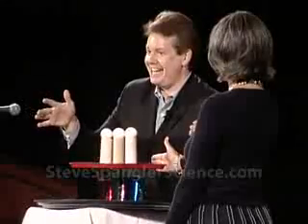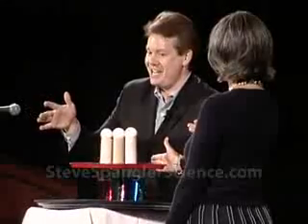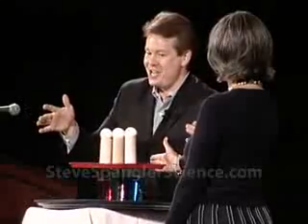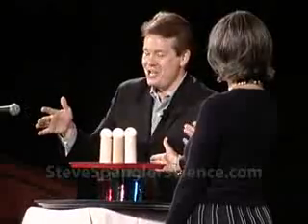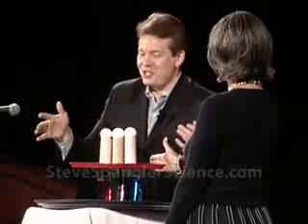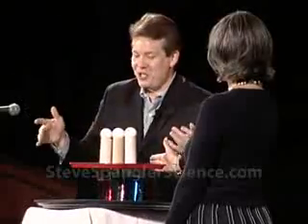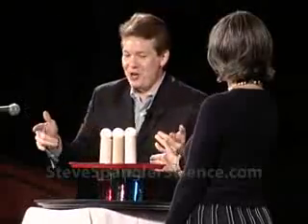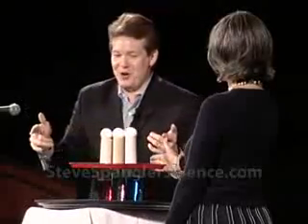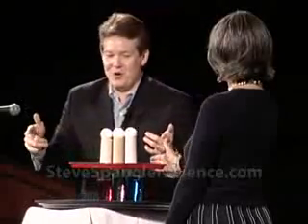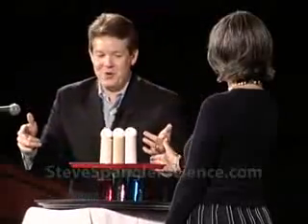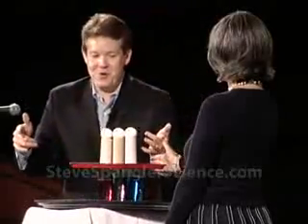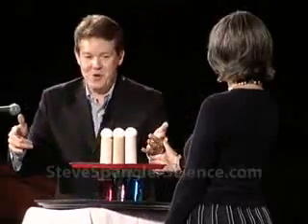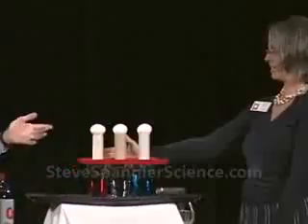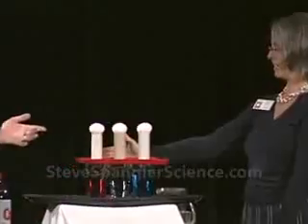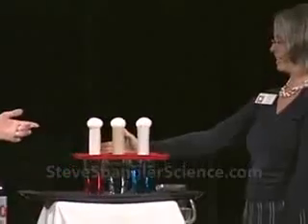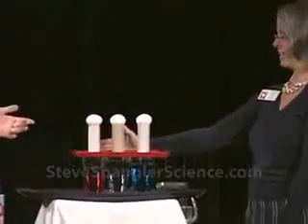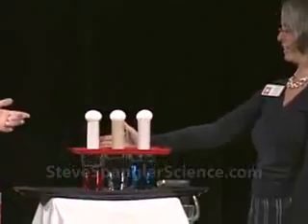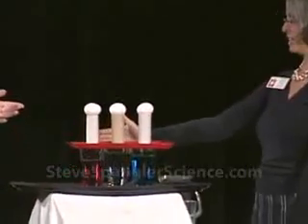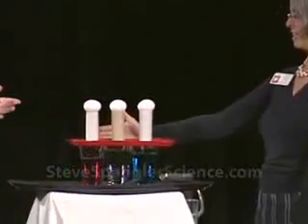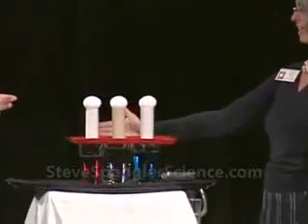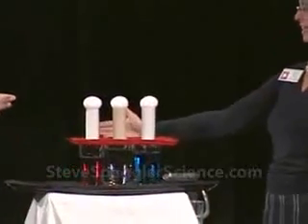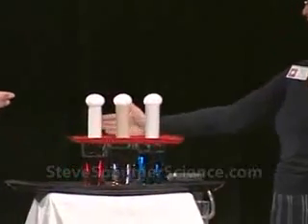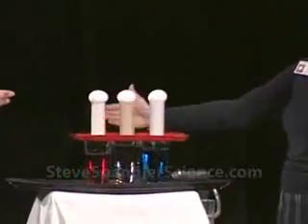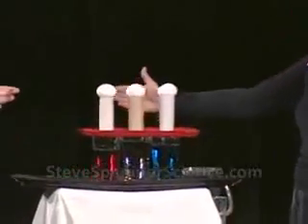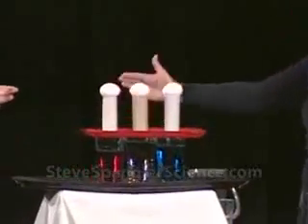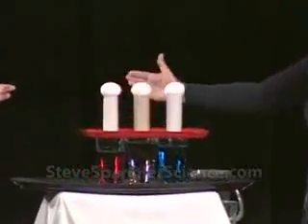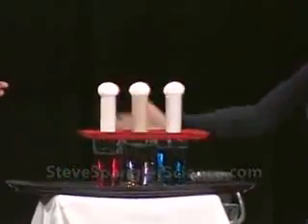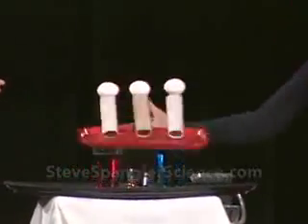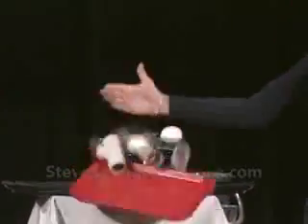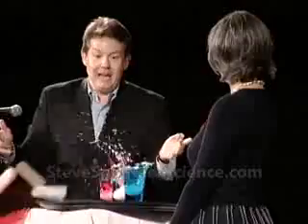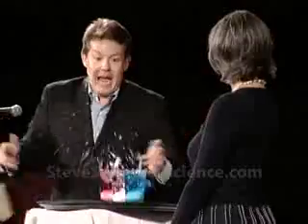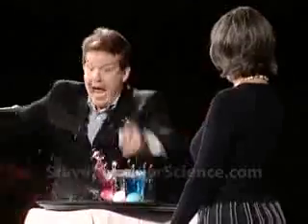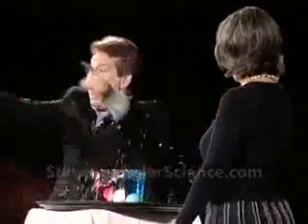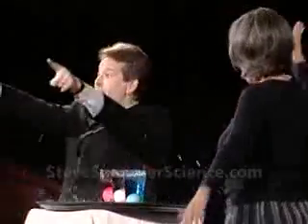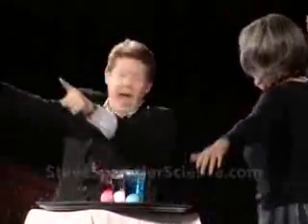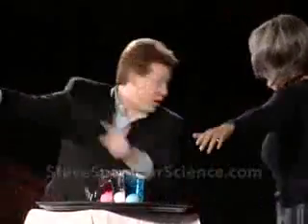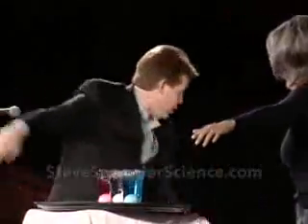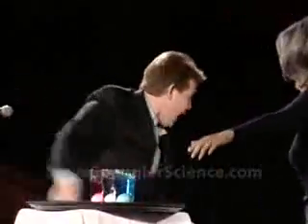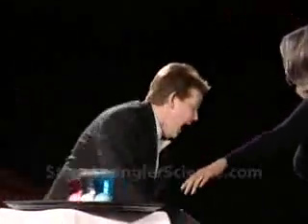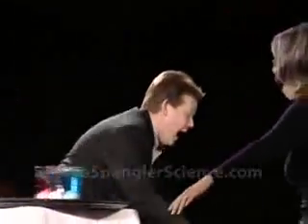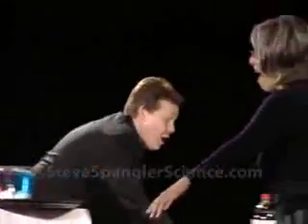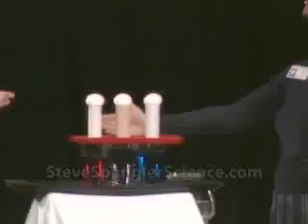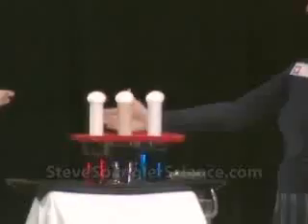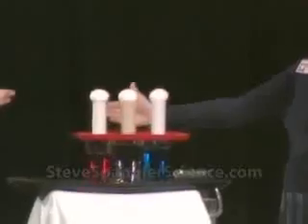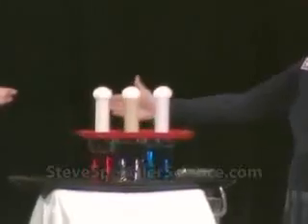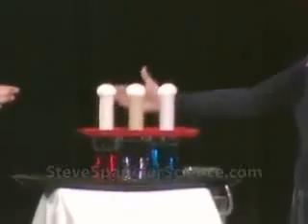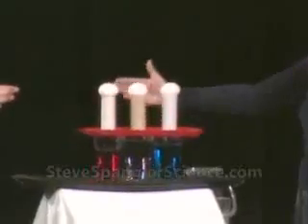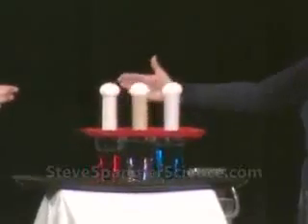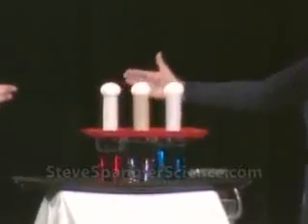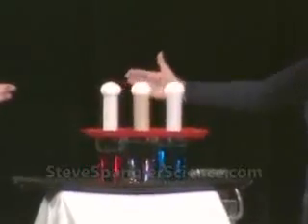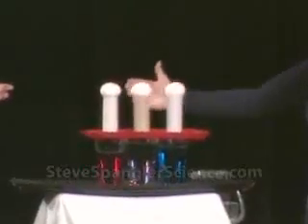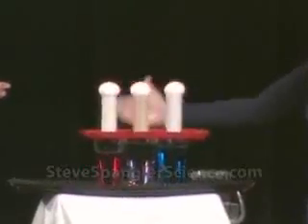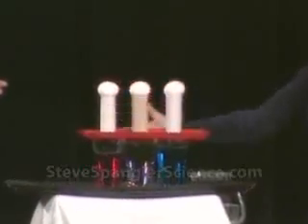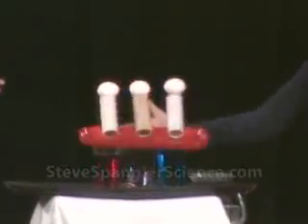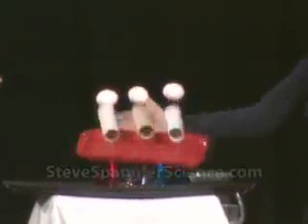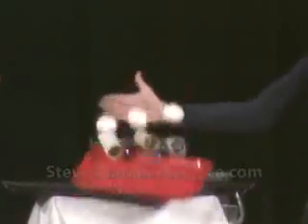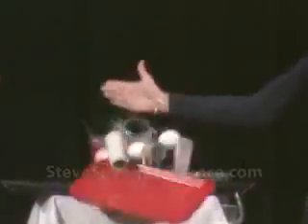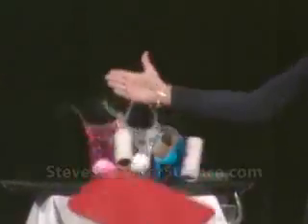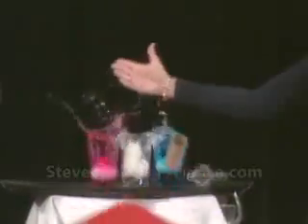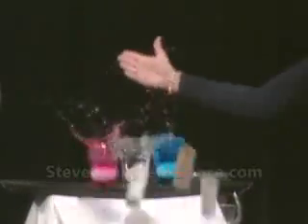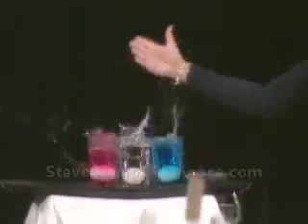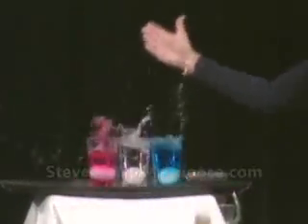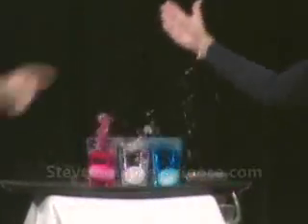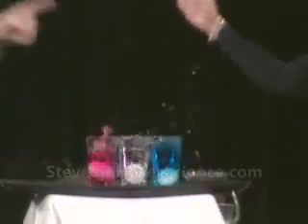Three, two, one. Hit them in. And the ground is so frozen. She's frozen.